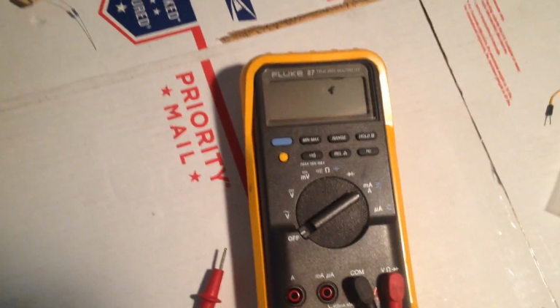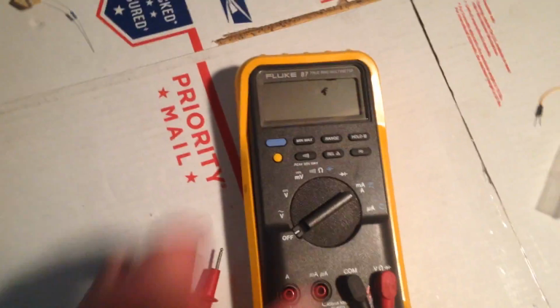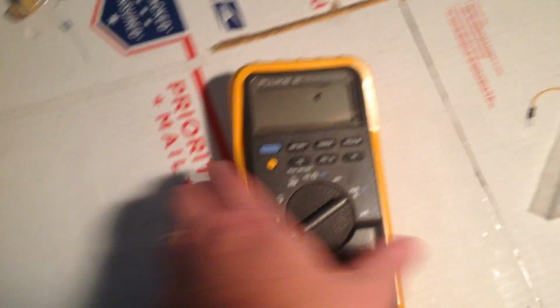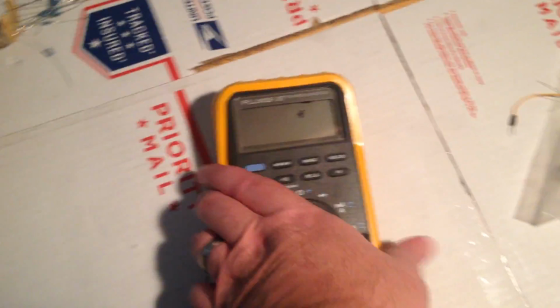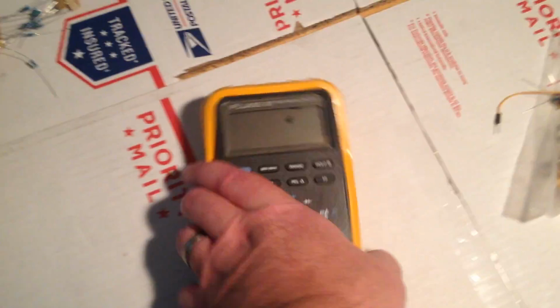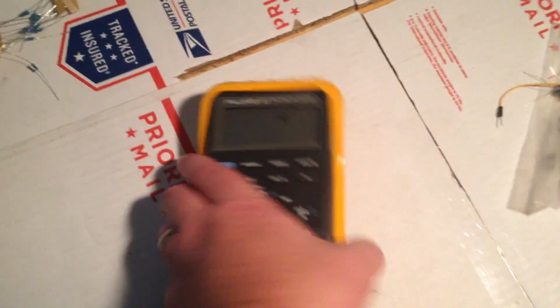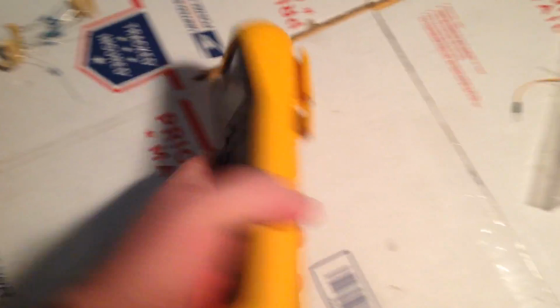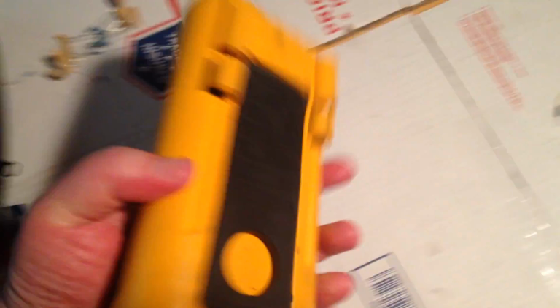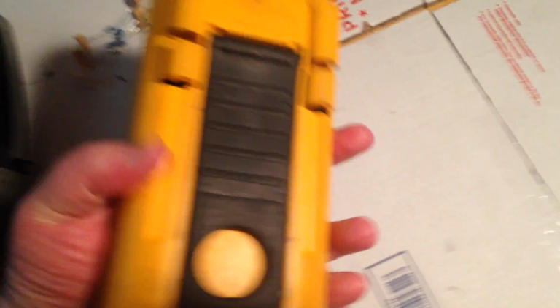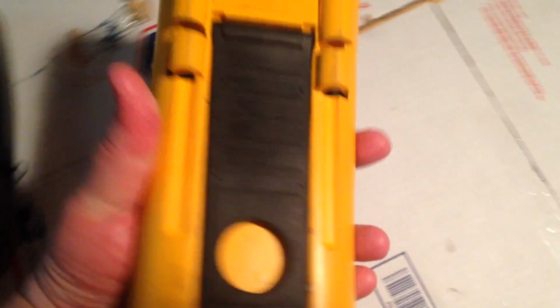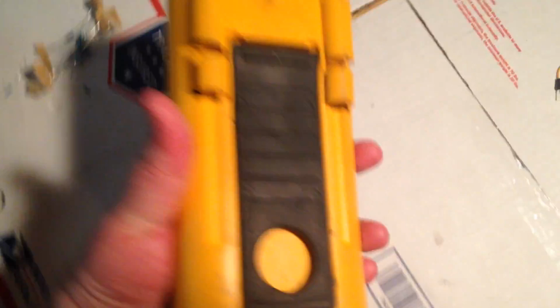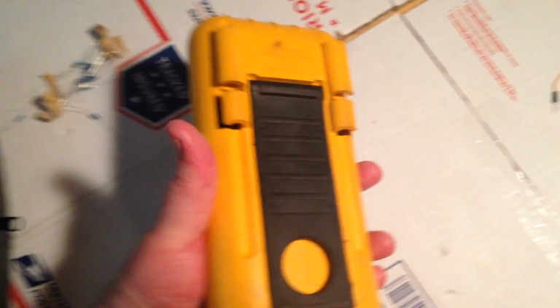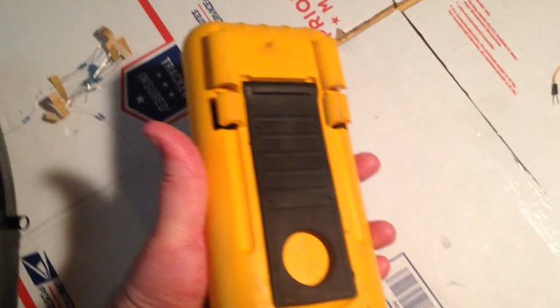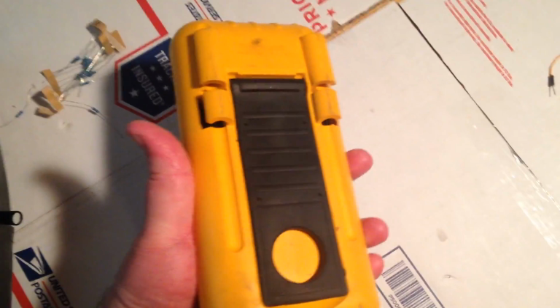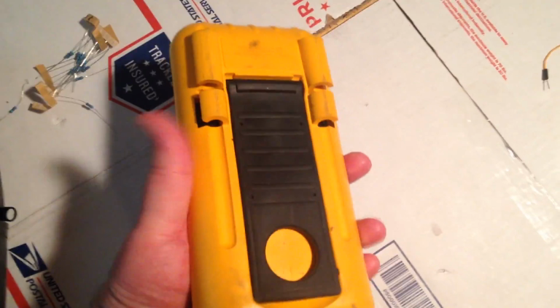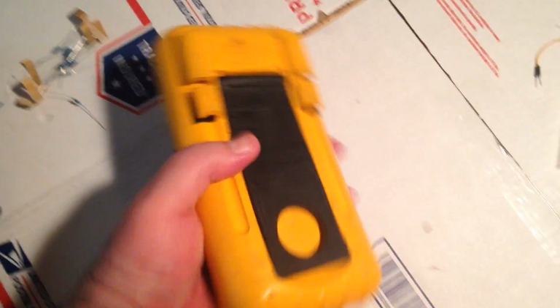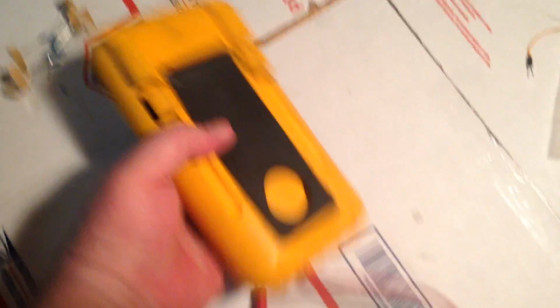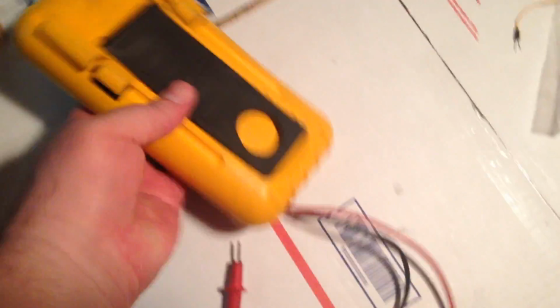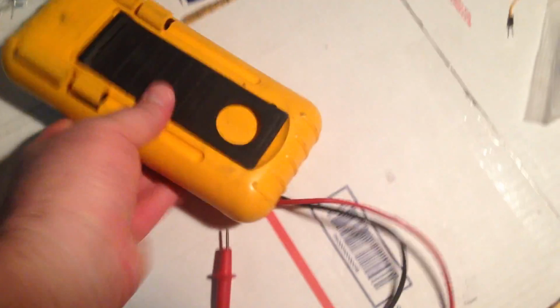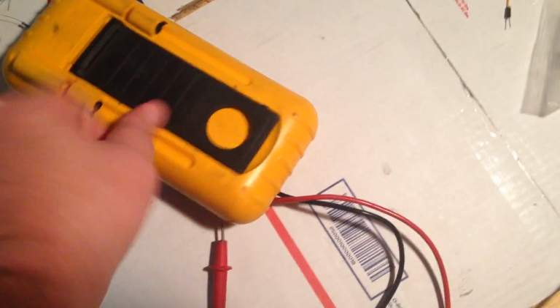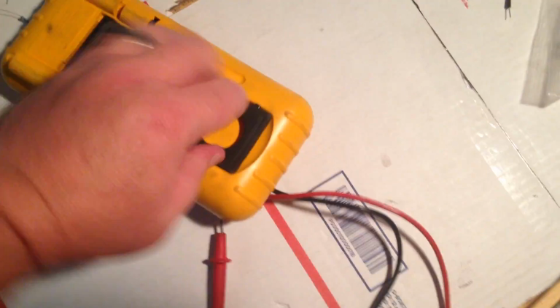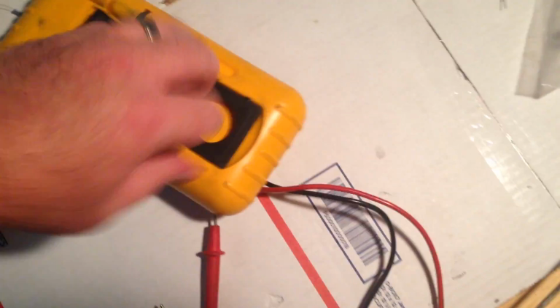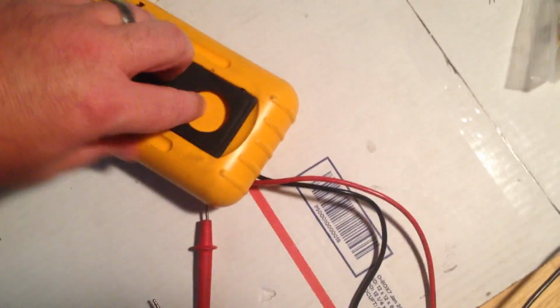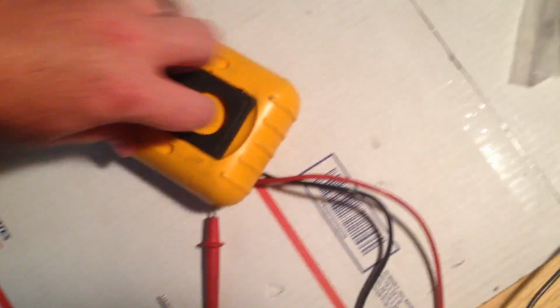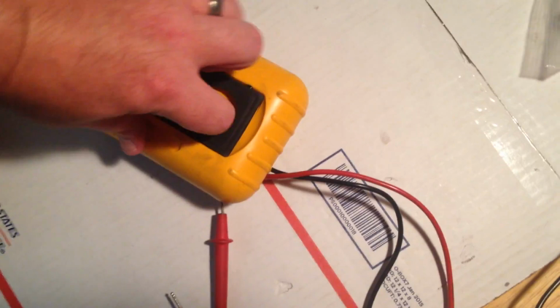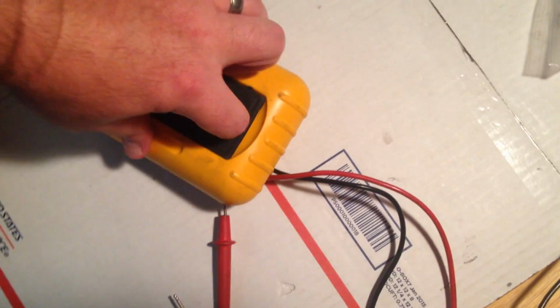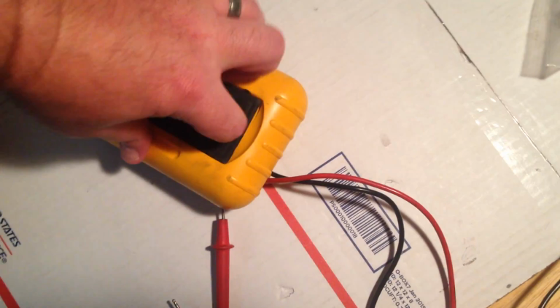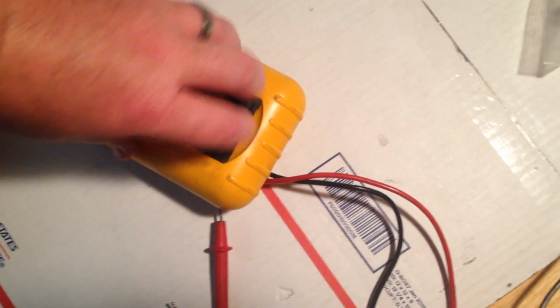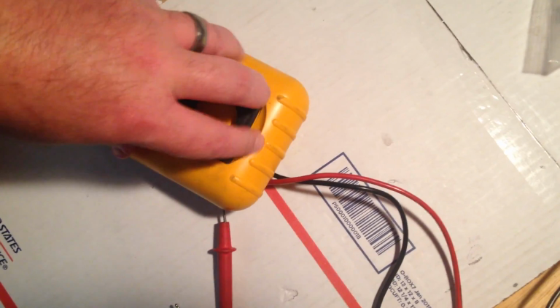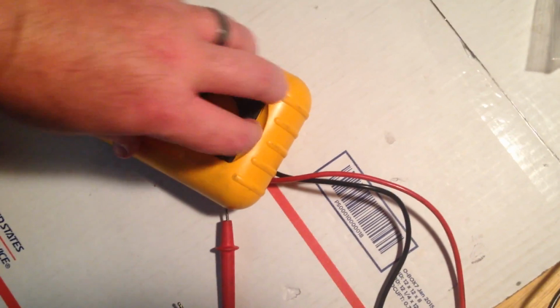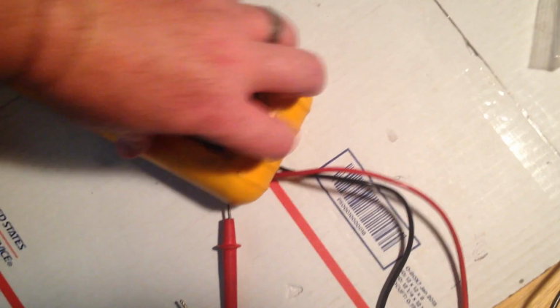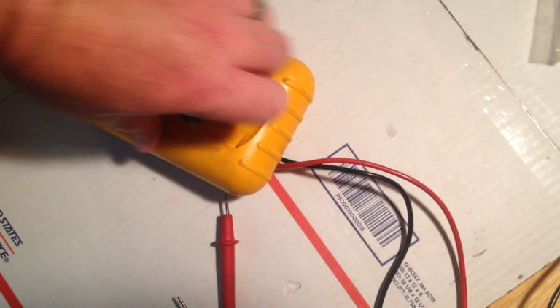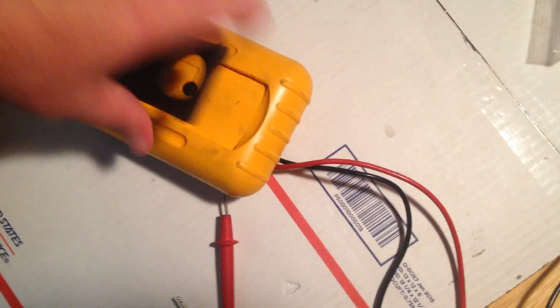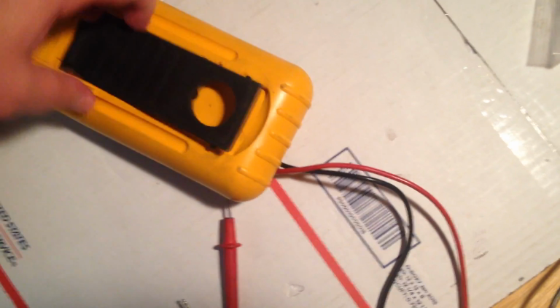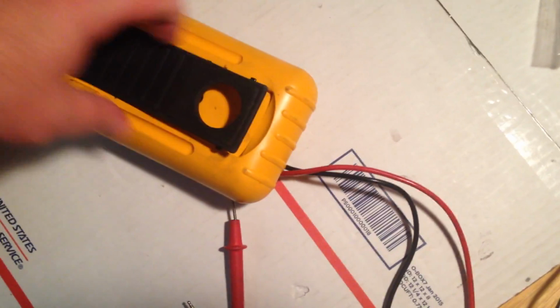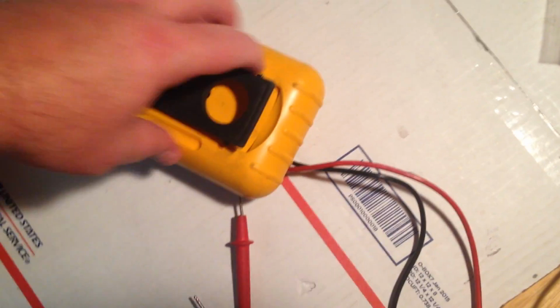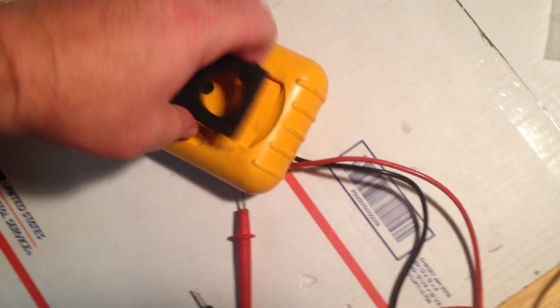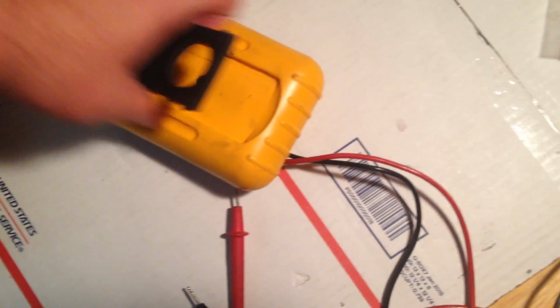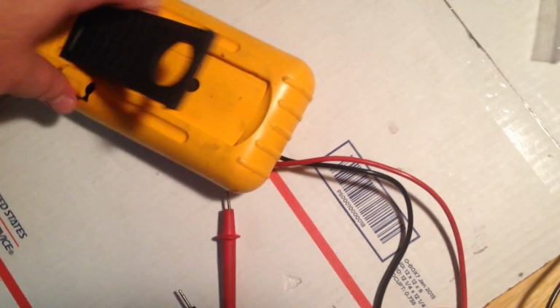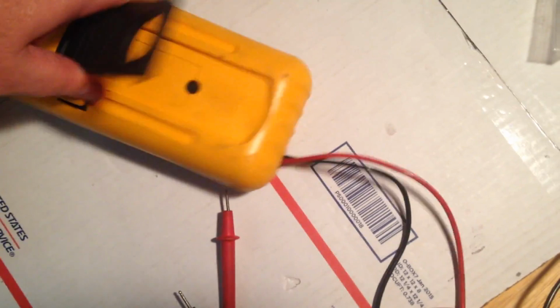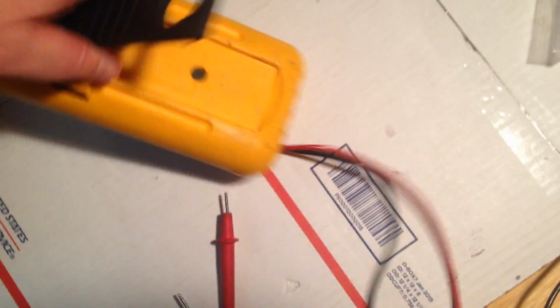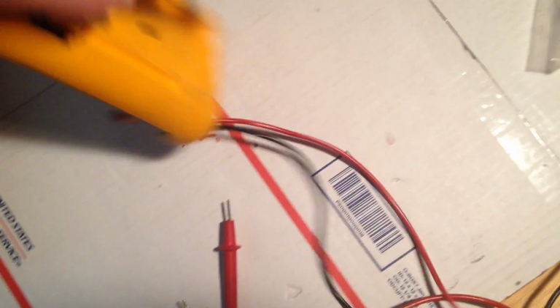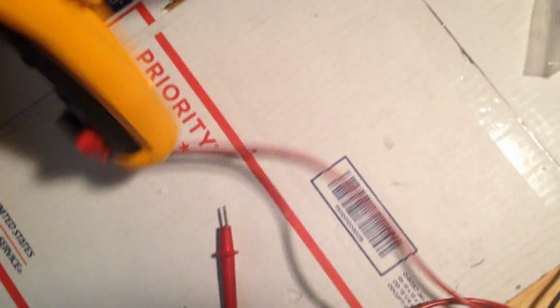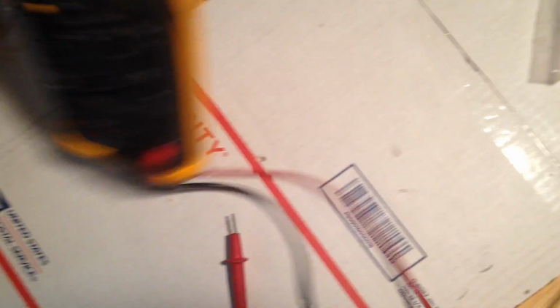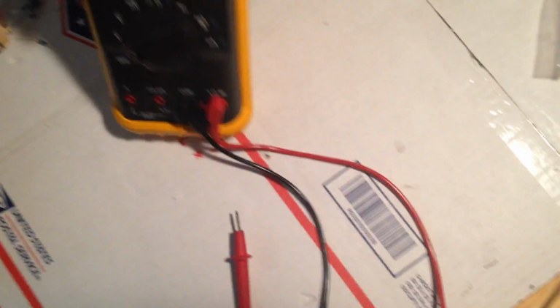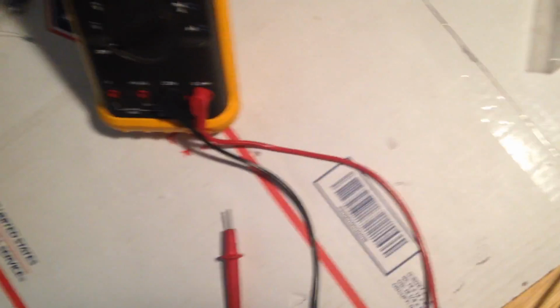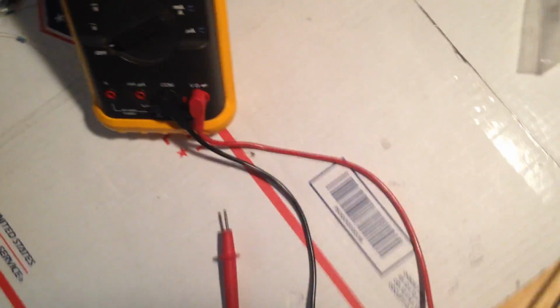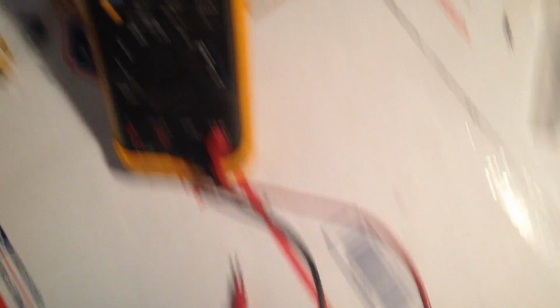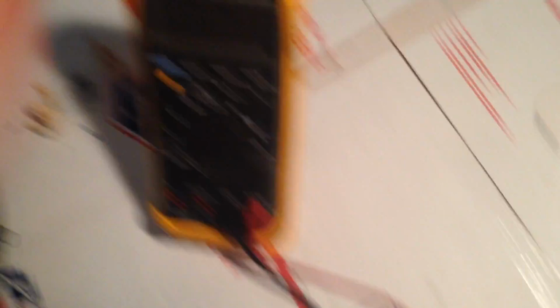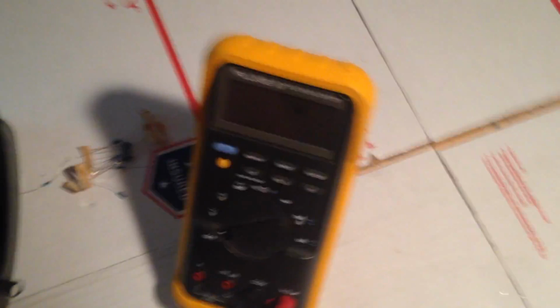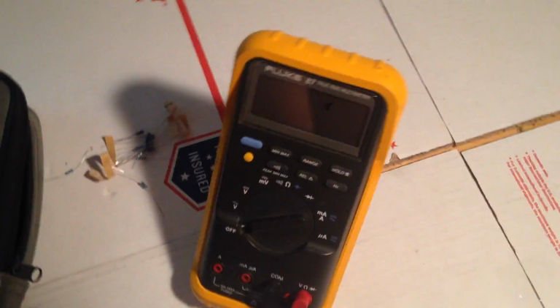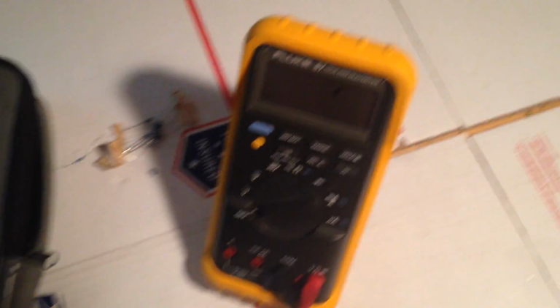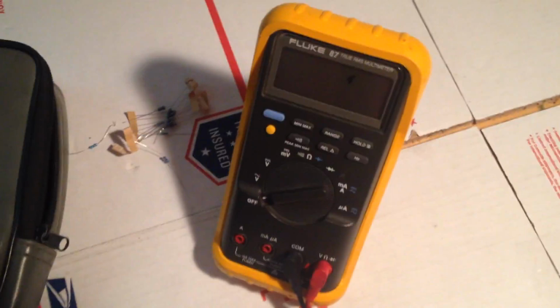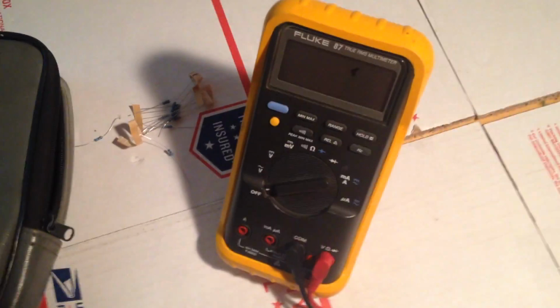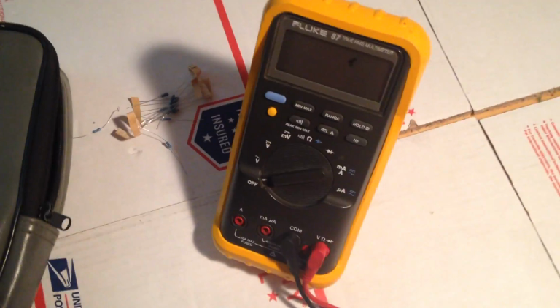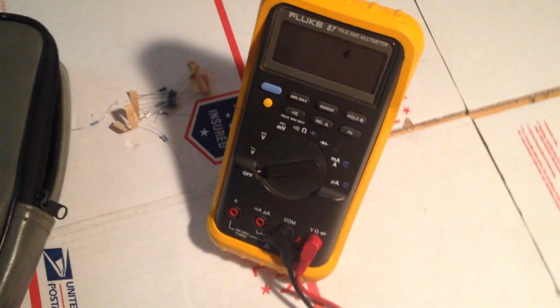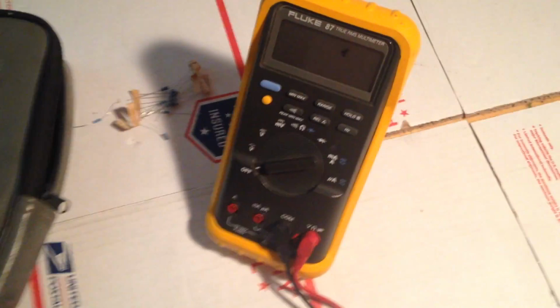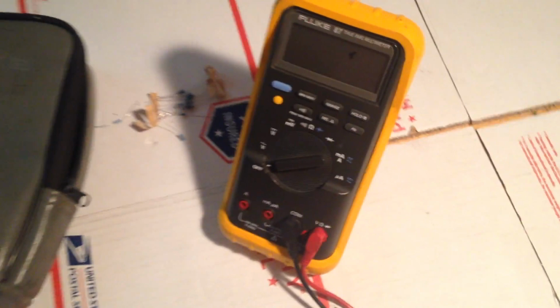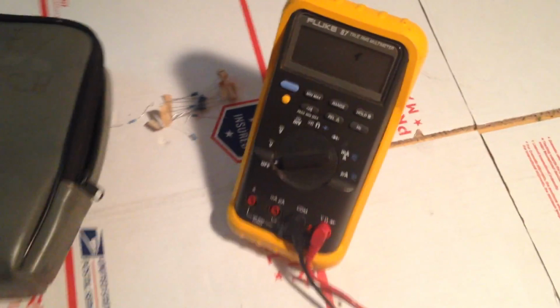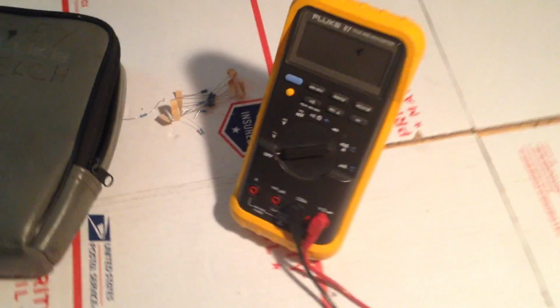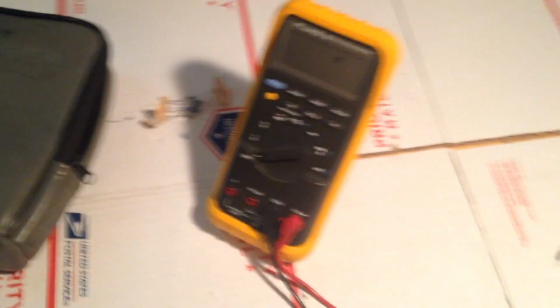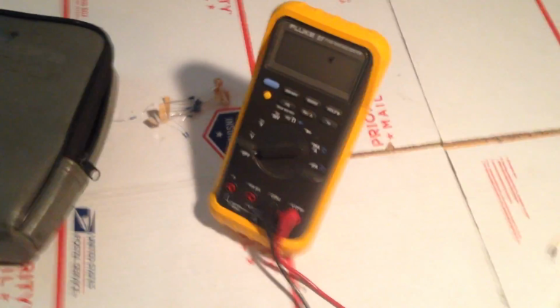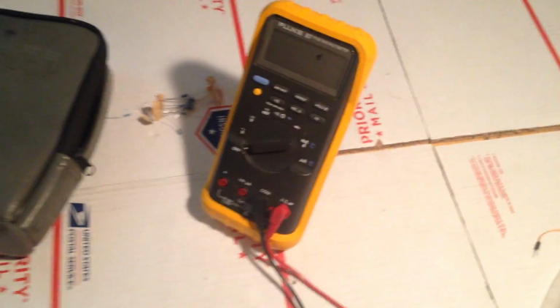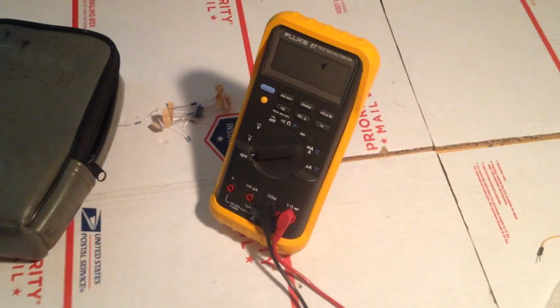Yeah, it works good, no real problems. The bail — deployed — stands up fine. All that good stuff.